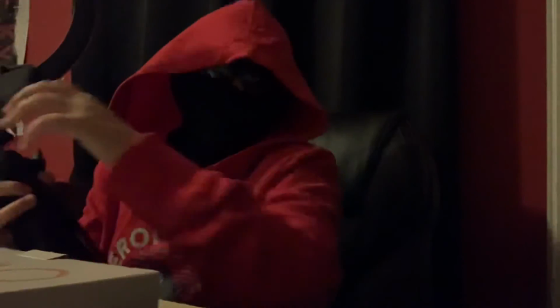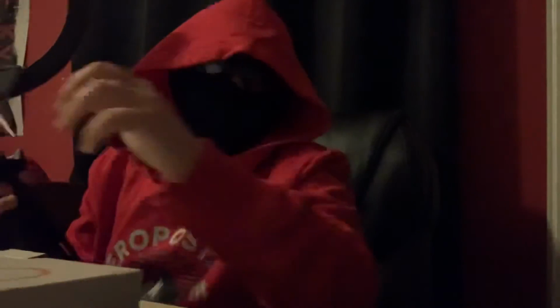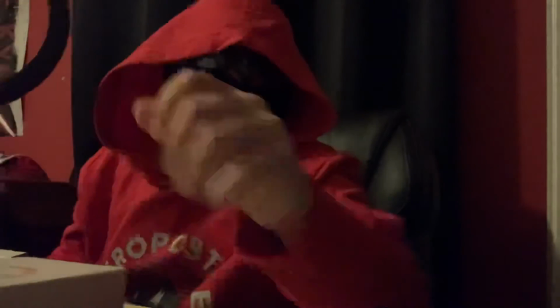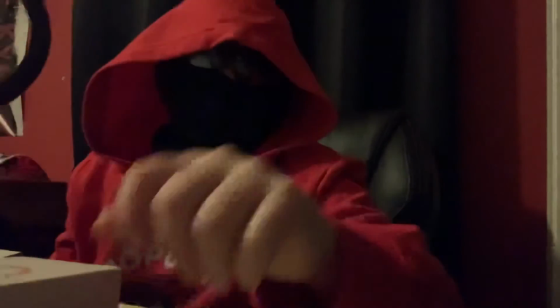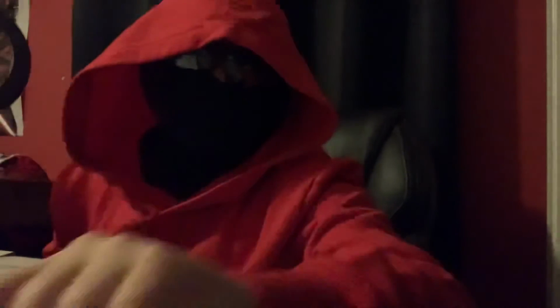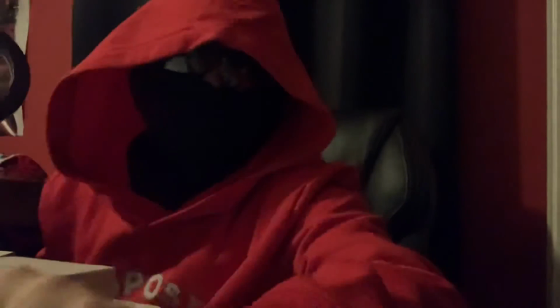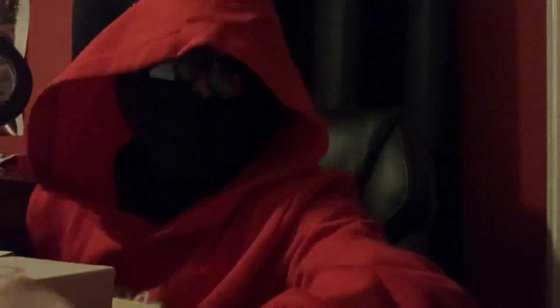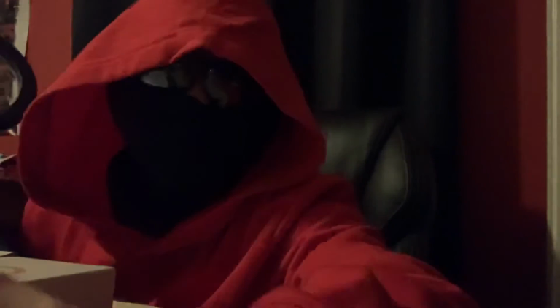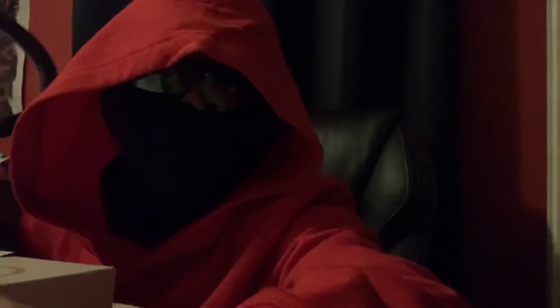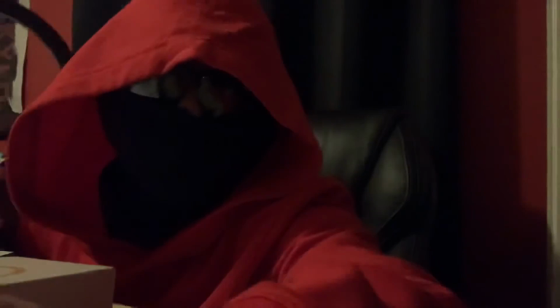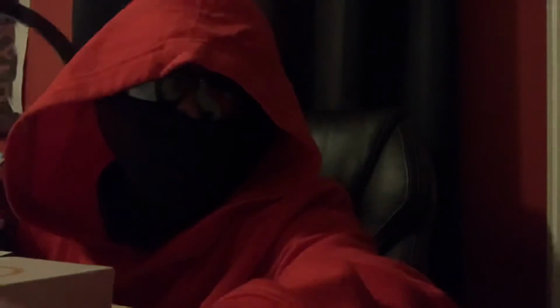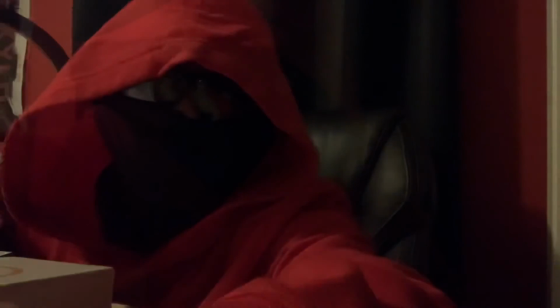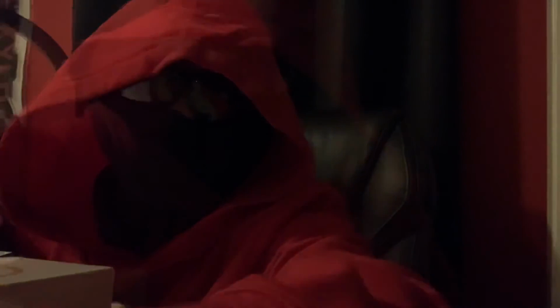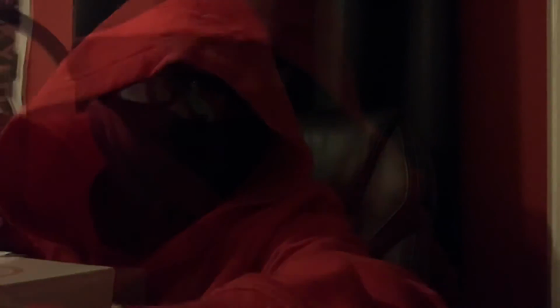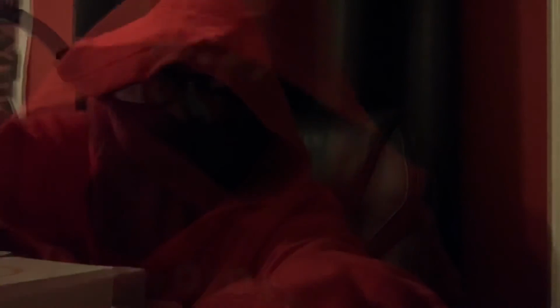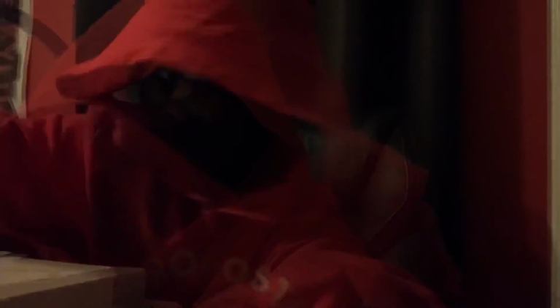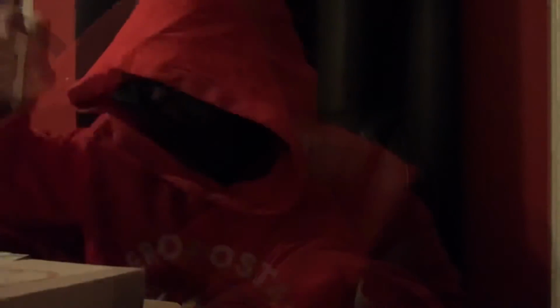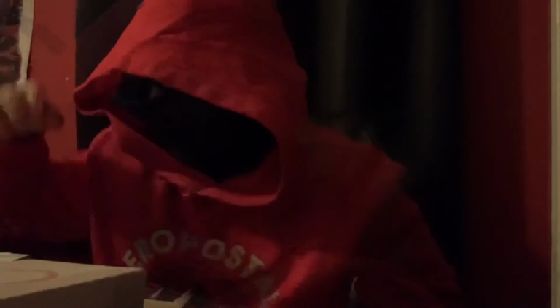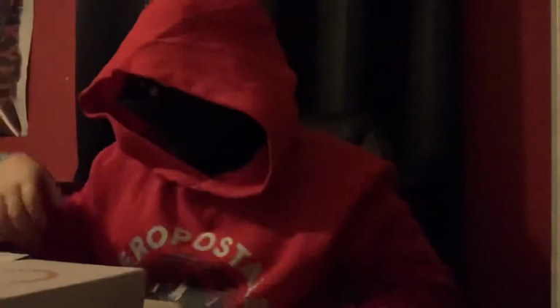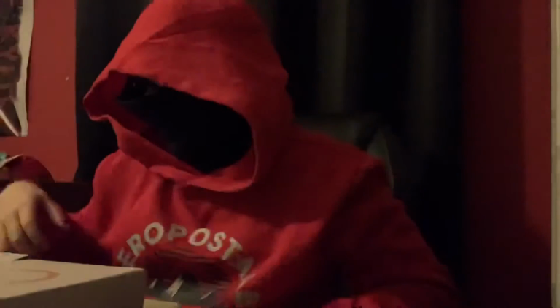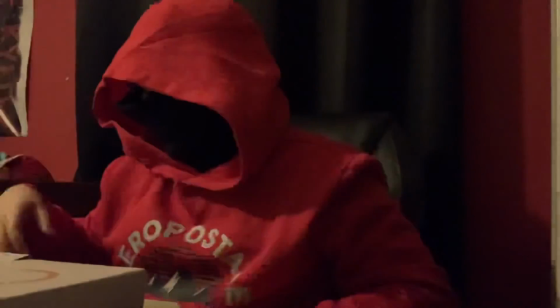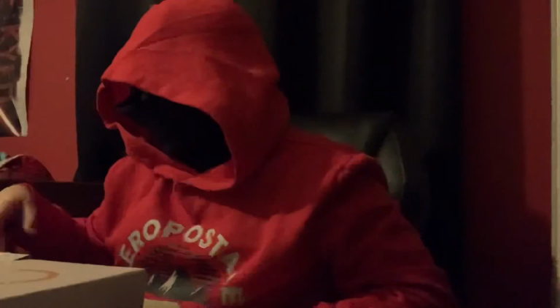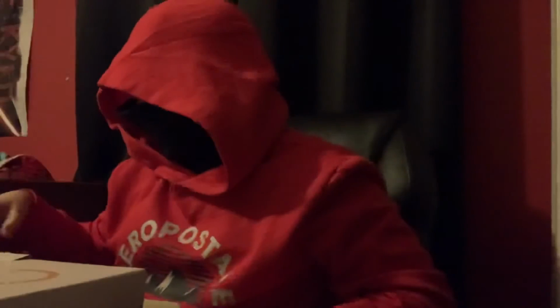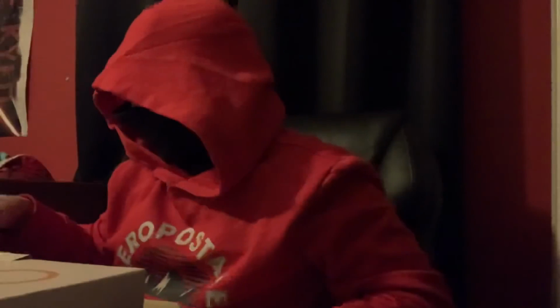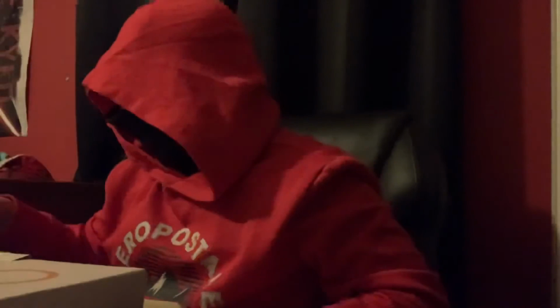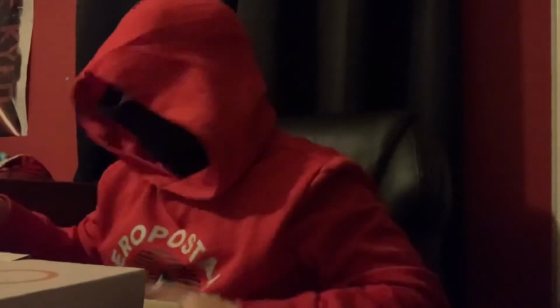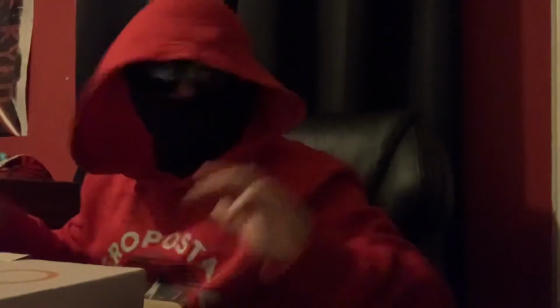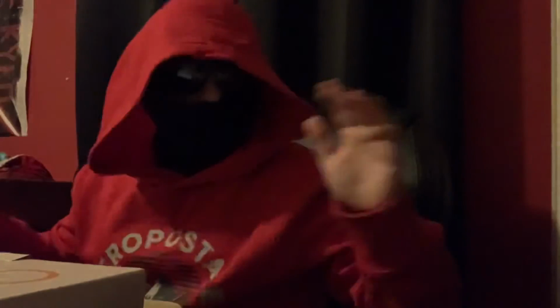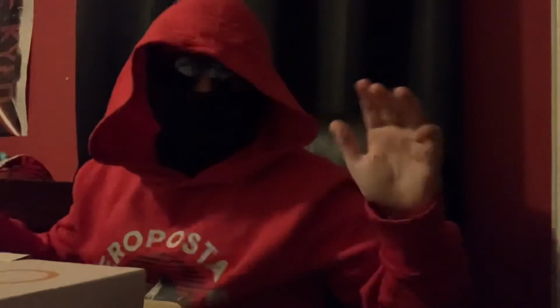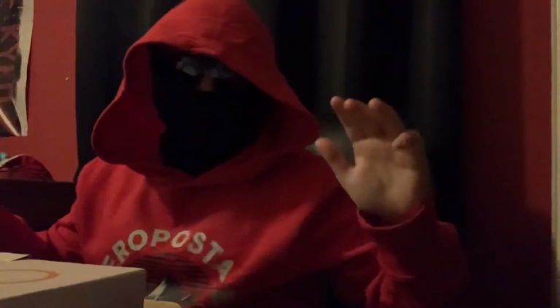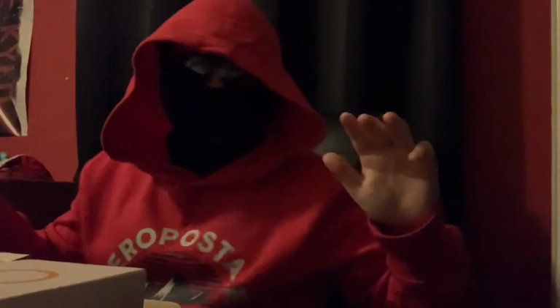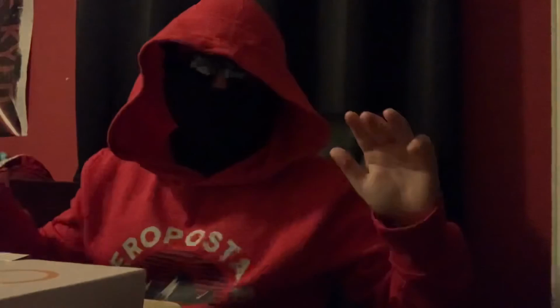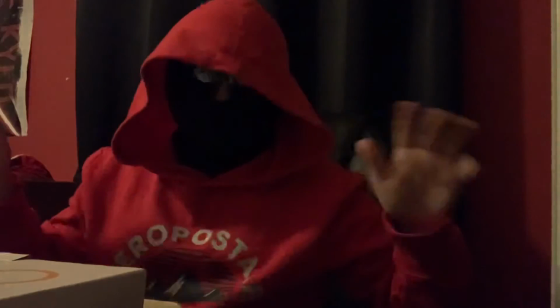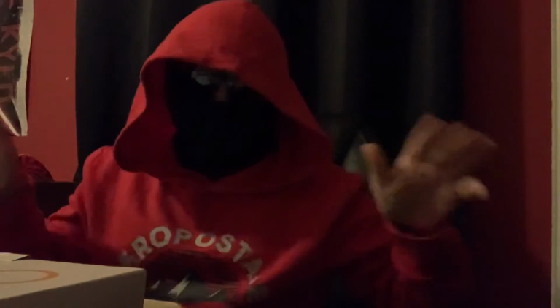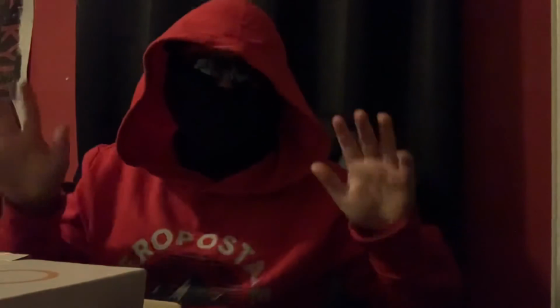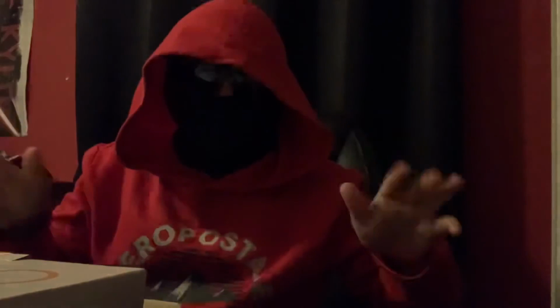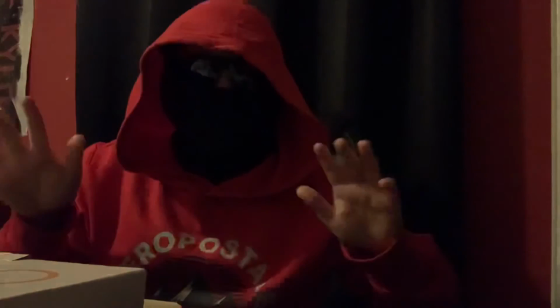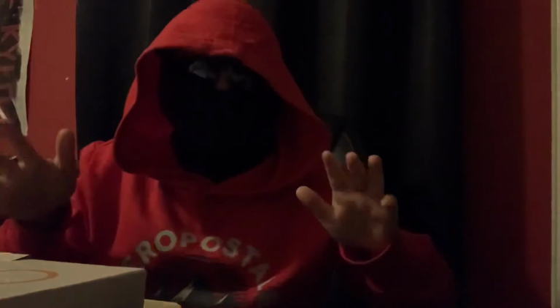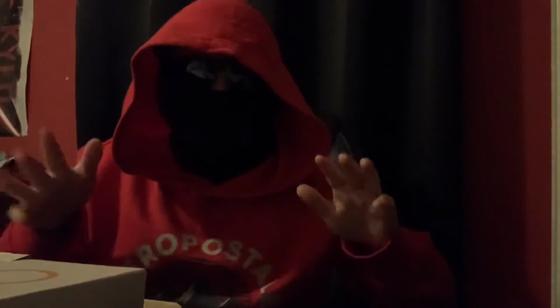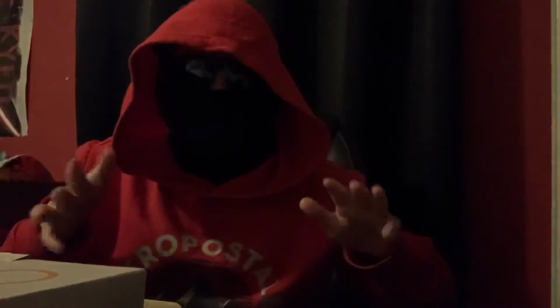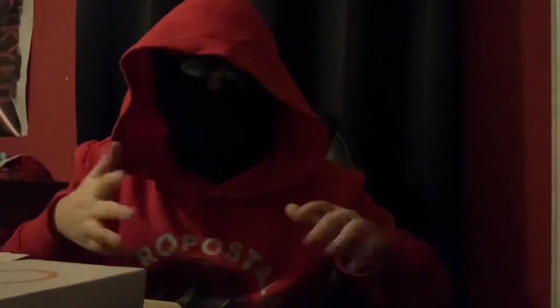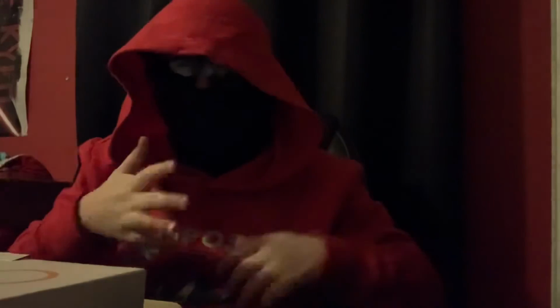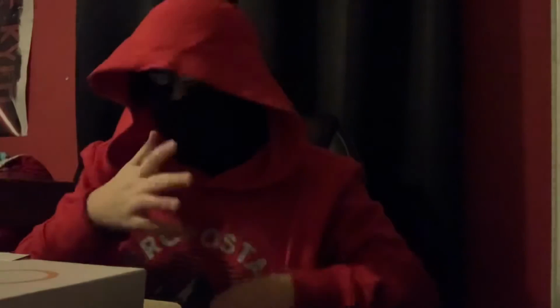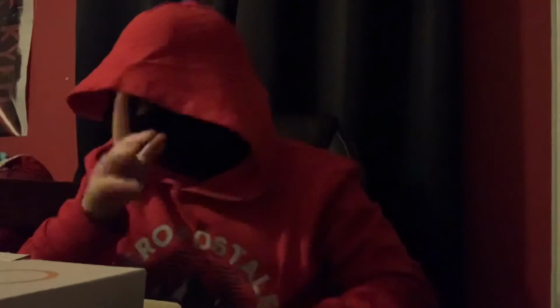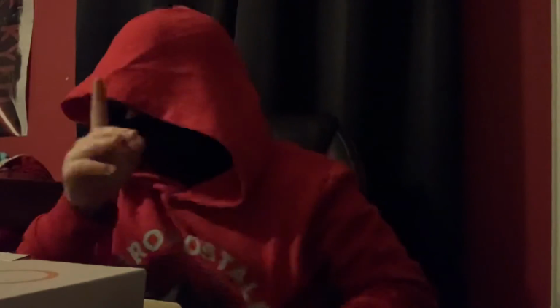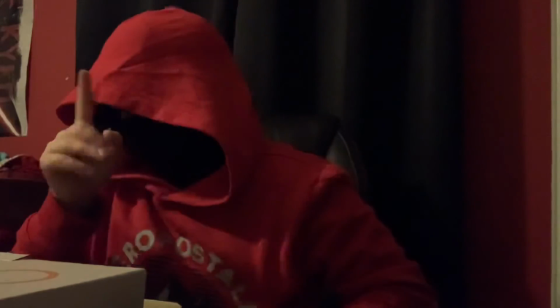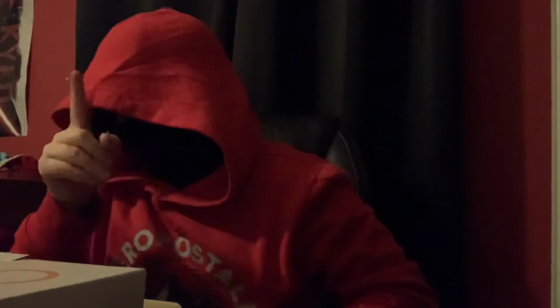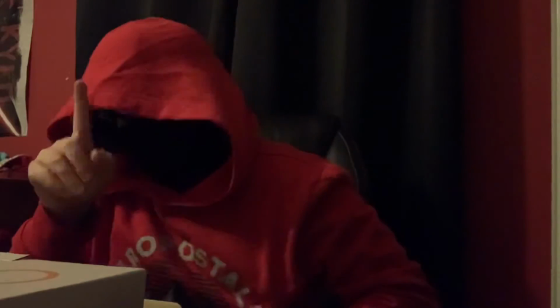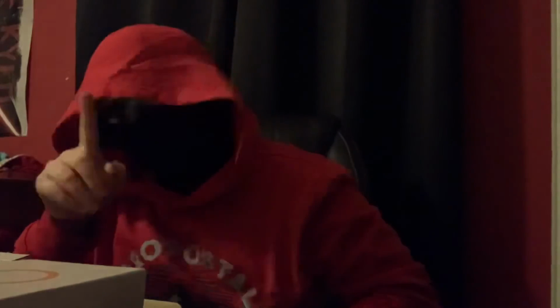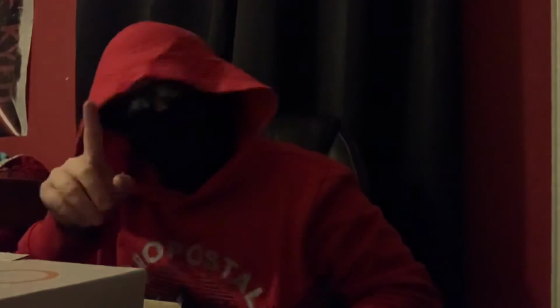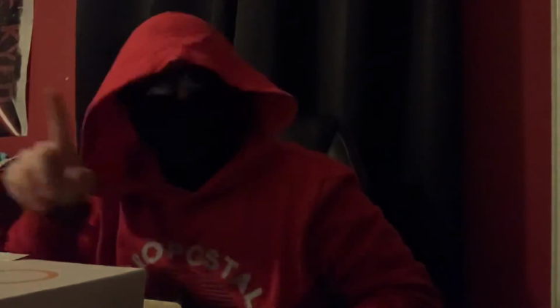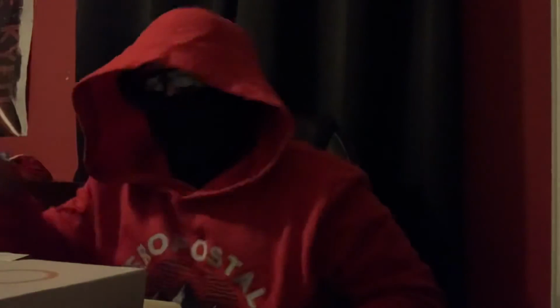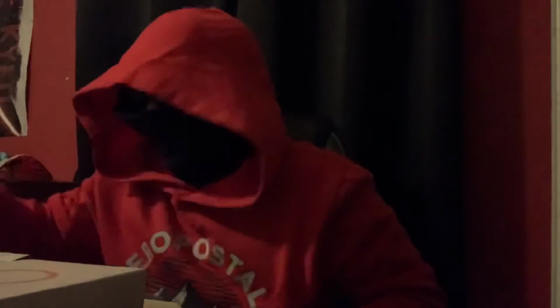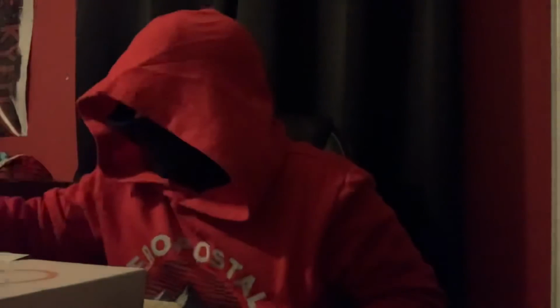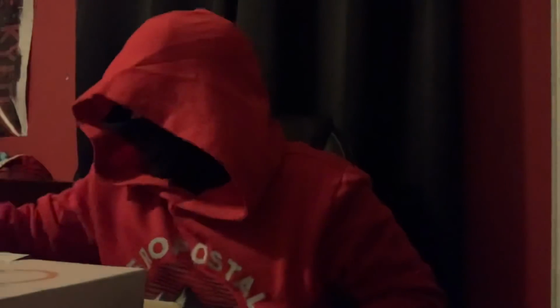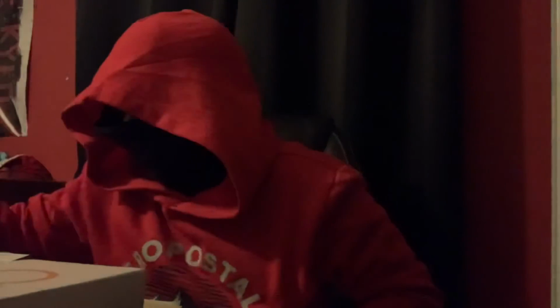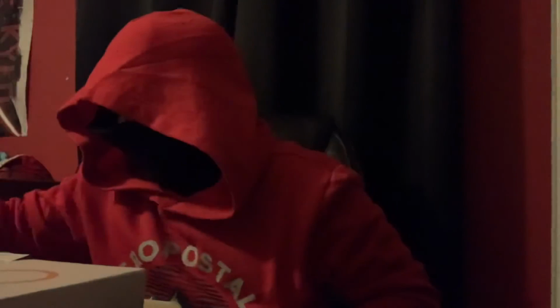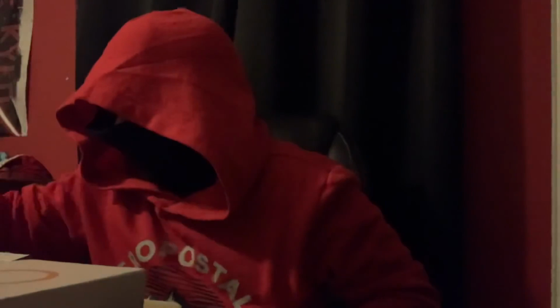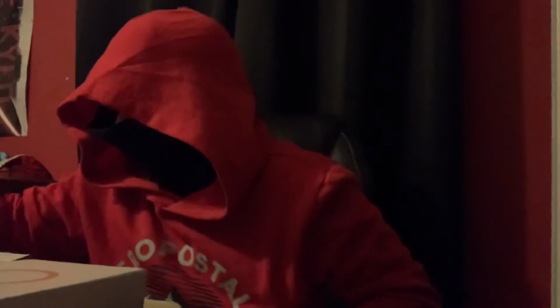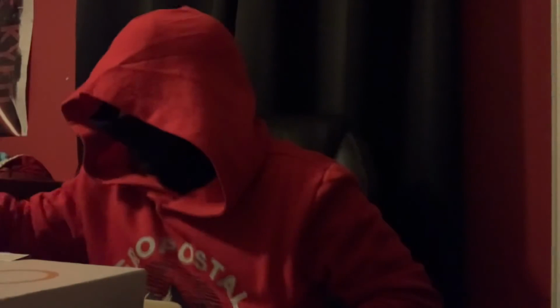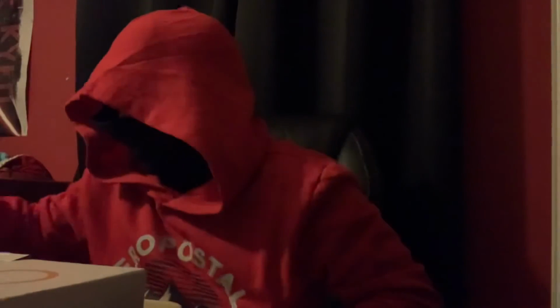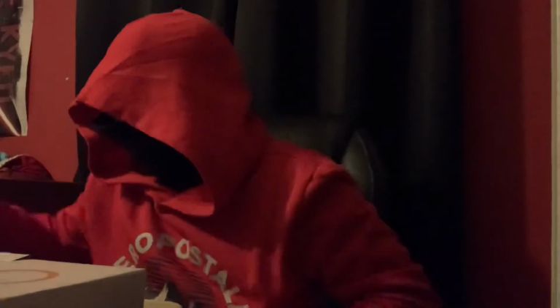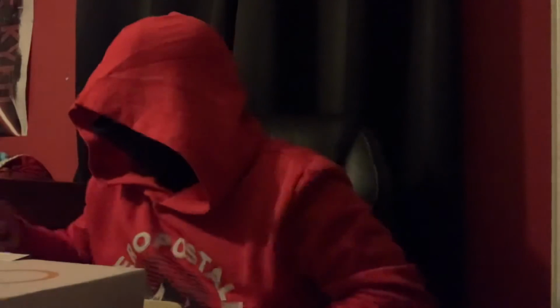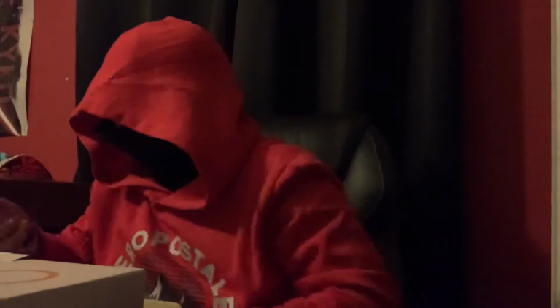Hold on Jammers, I'll be right back. Okay Jammers, so I'm back and I just figured it out. When you look at this, you're going to call me stupid.